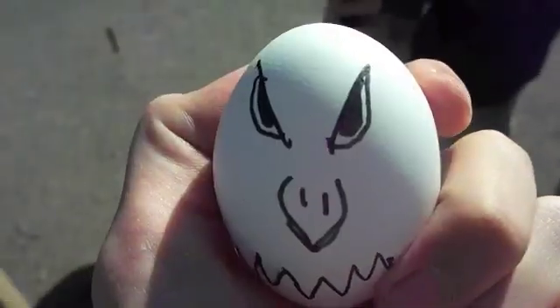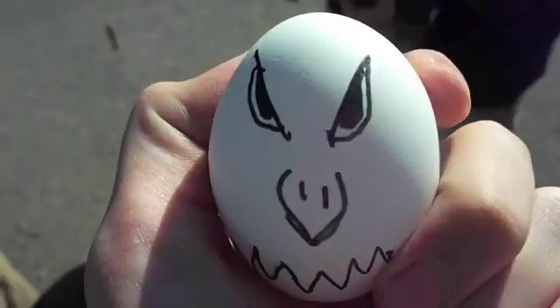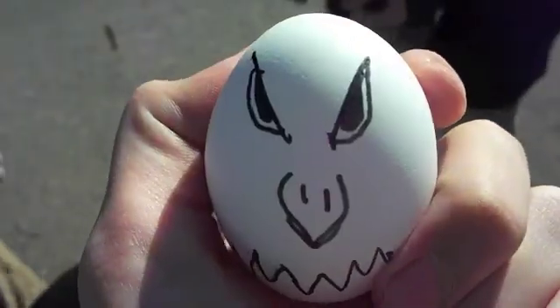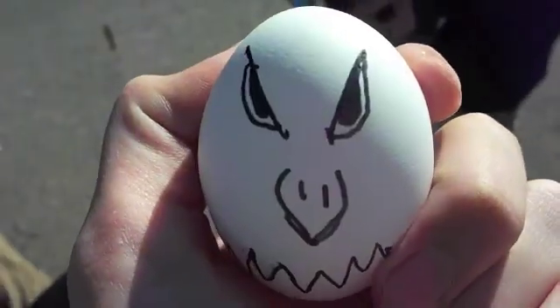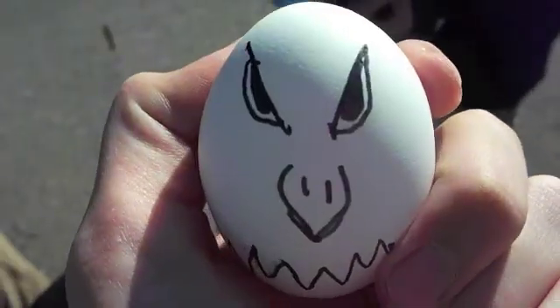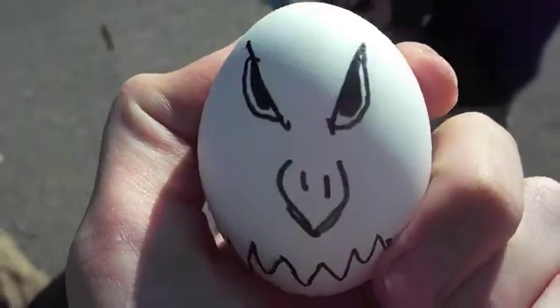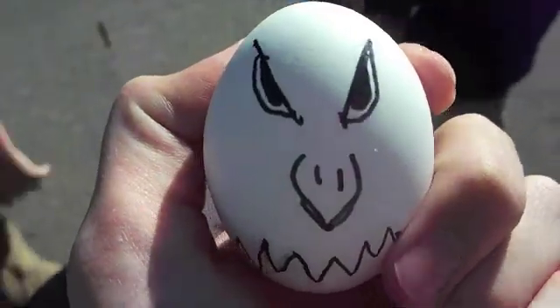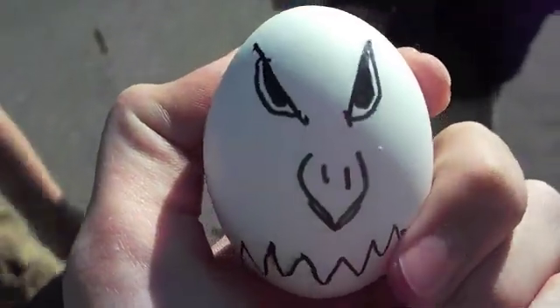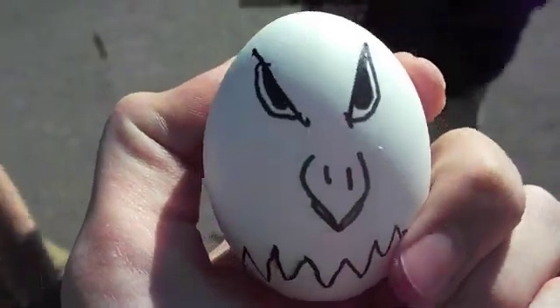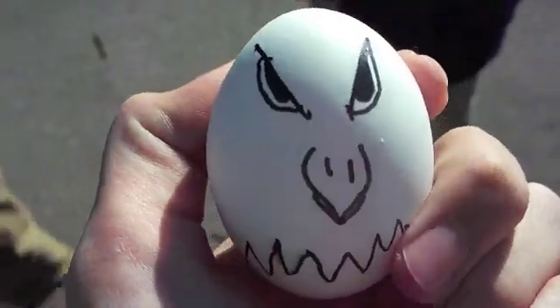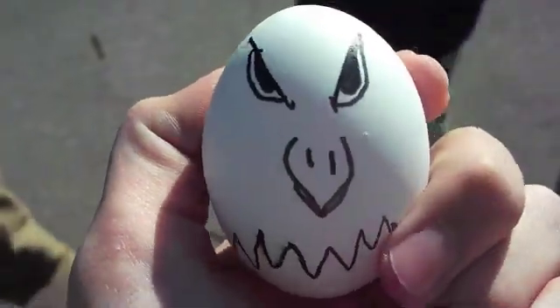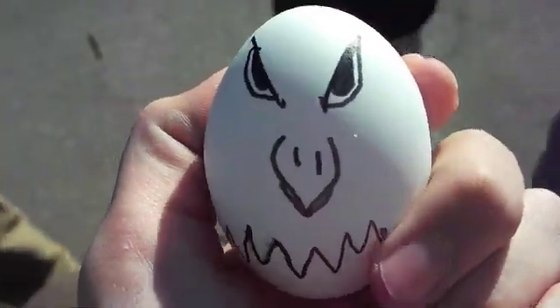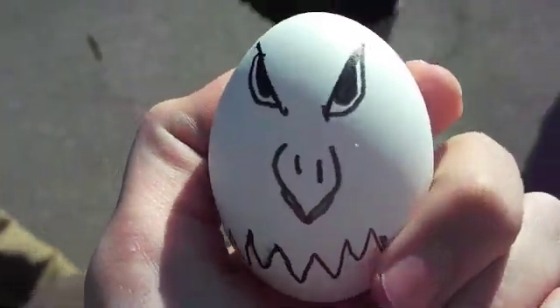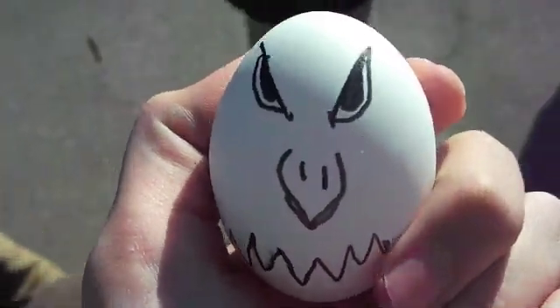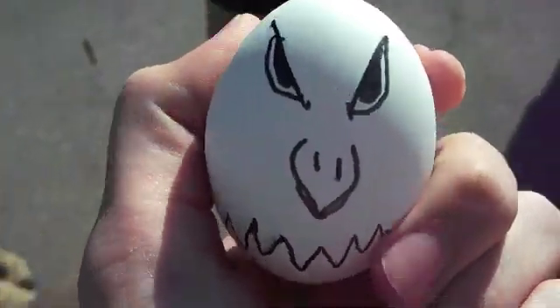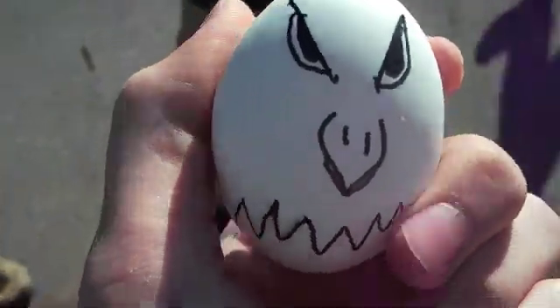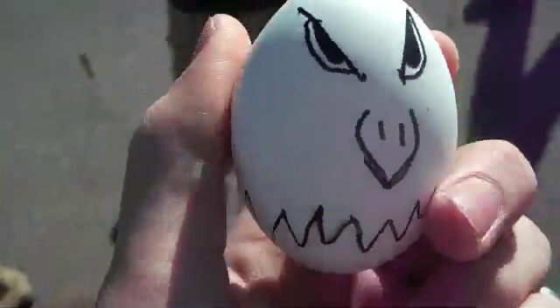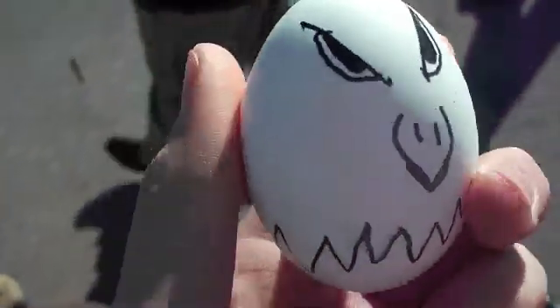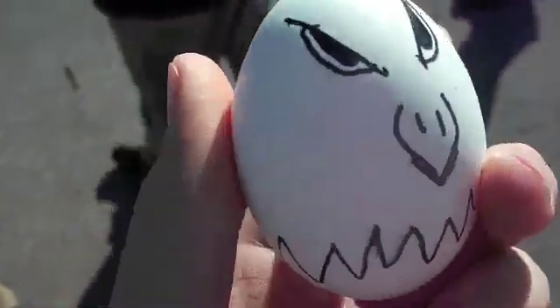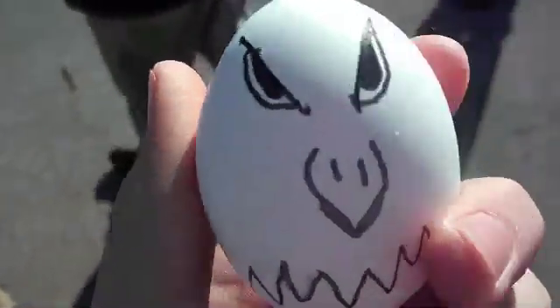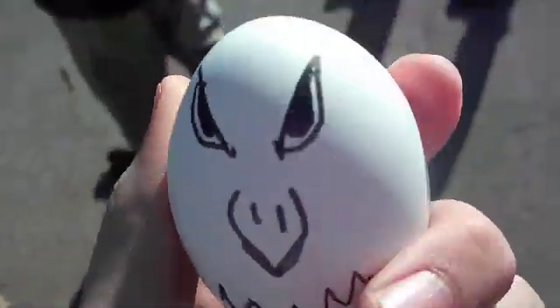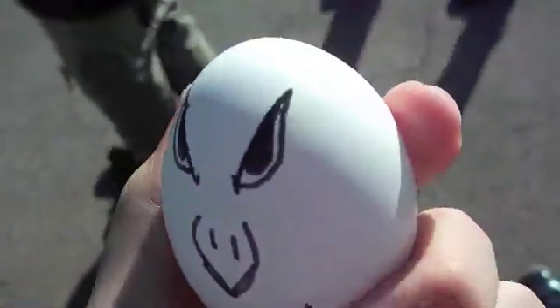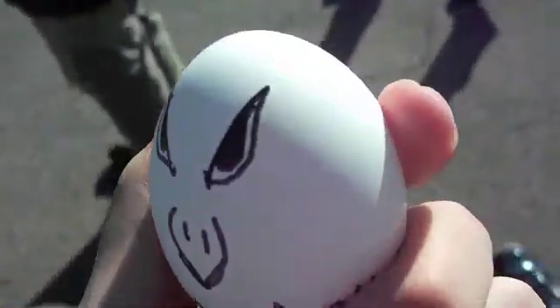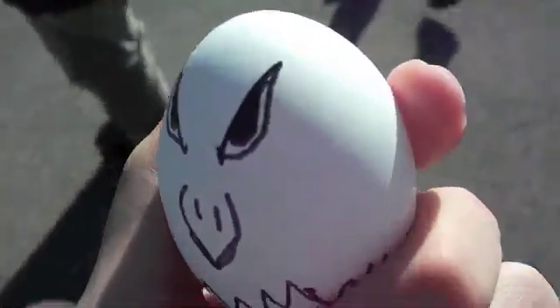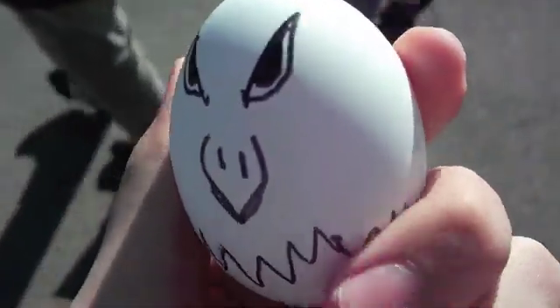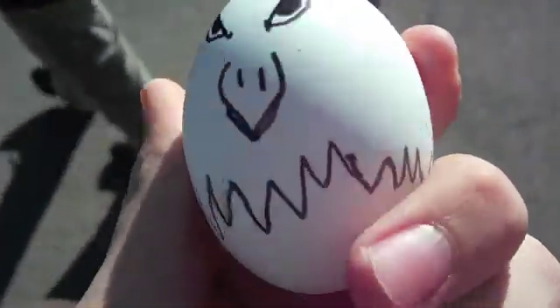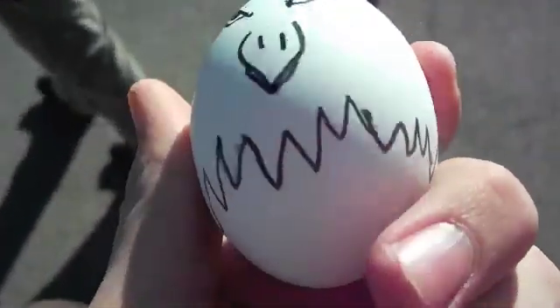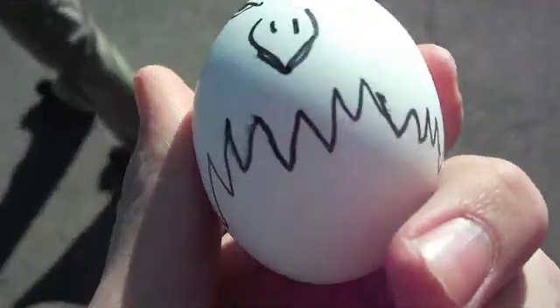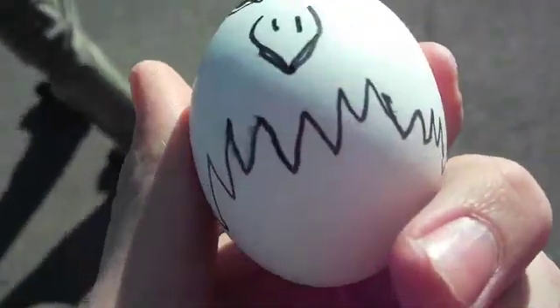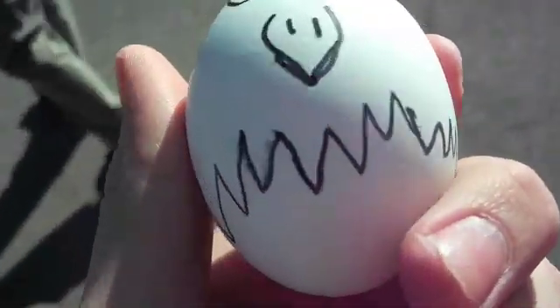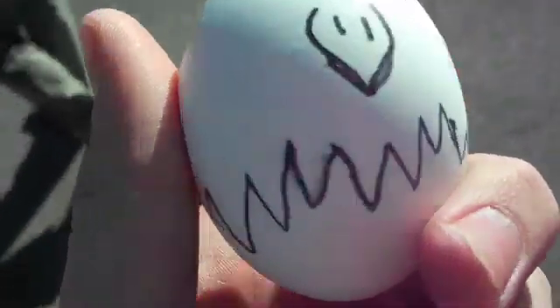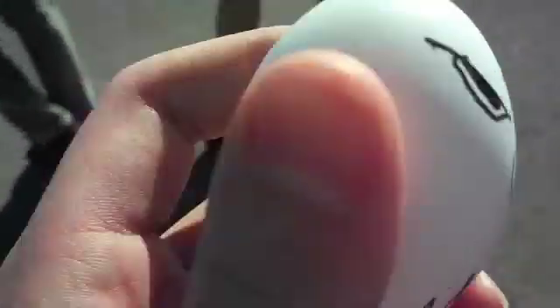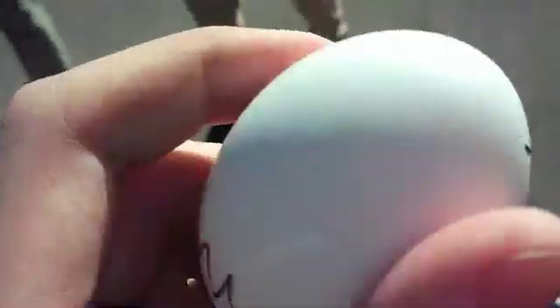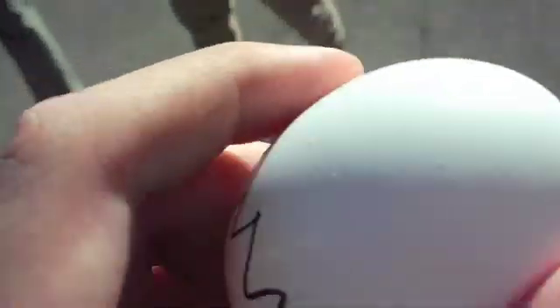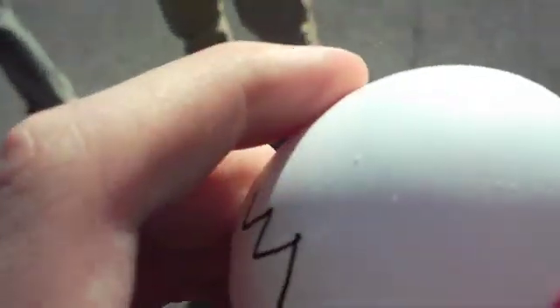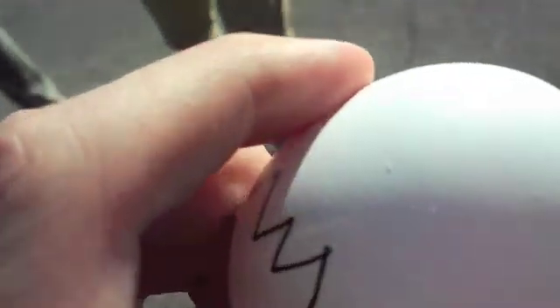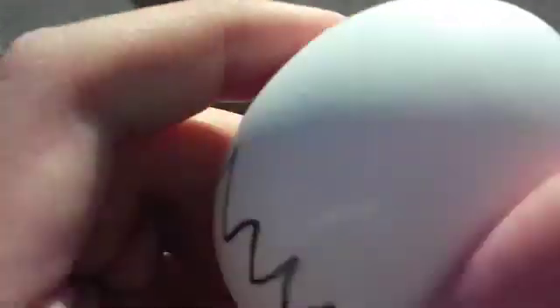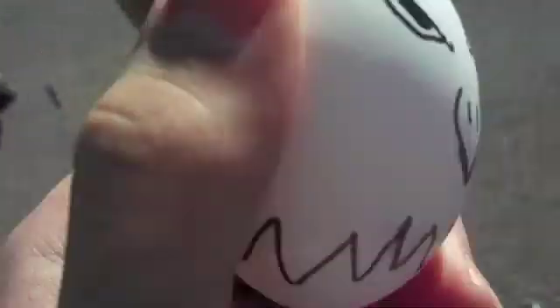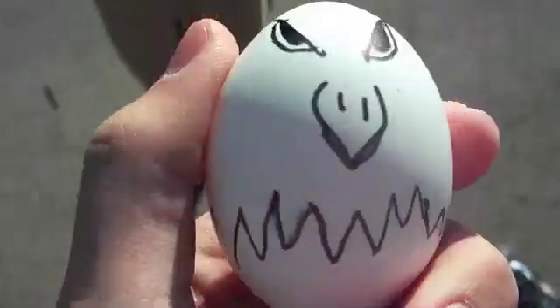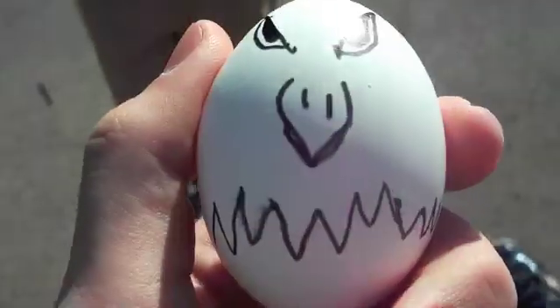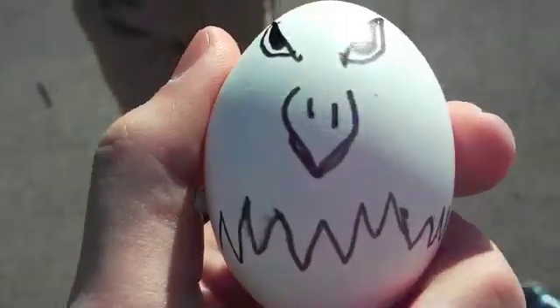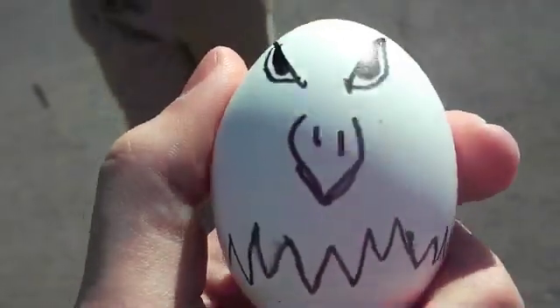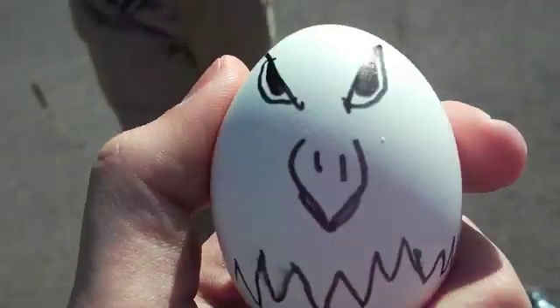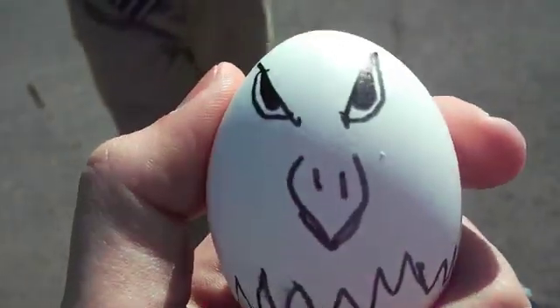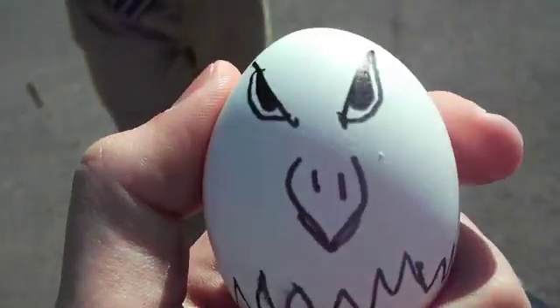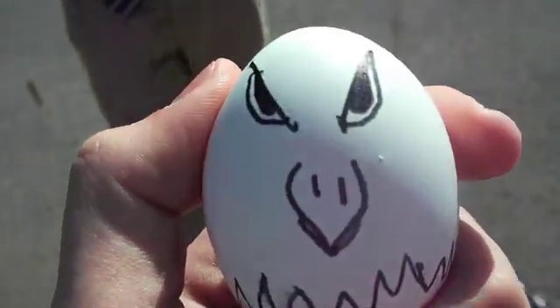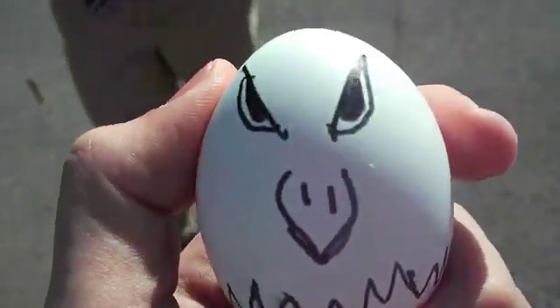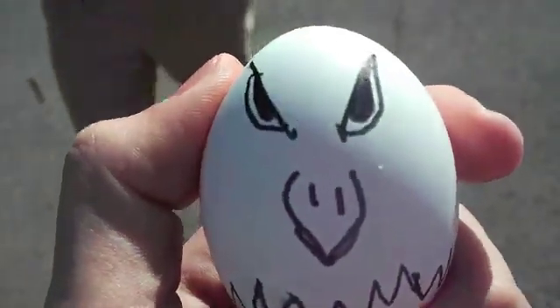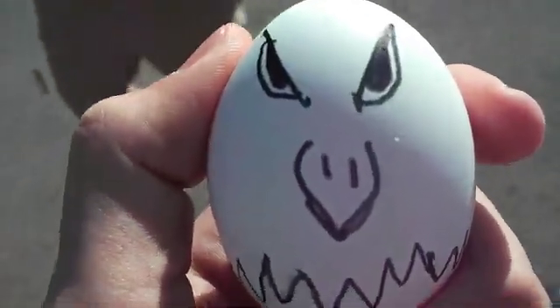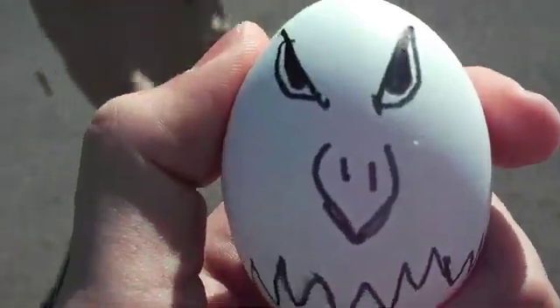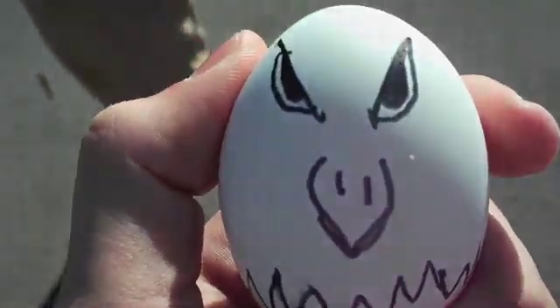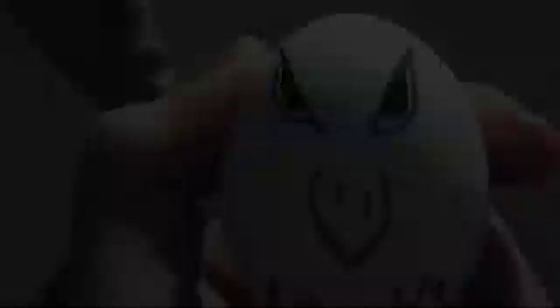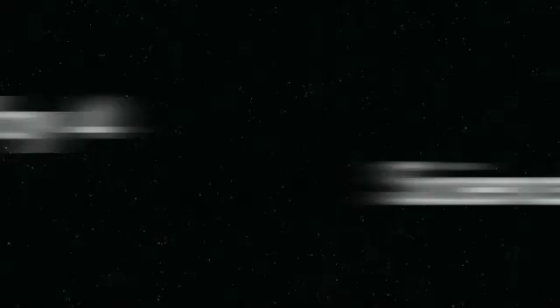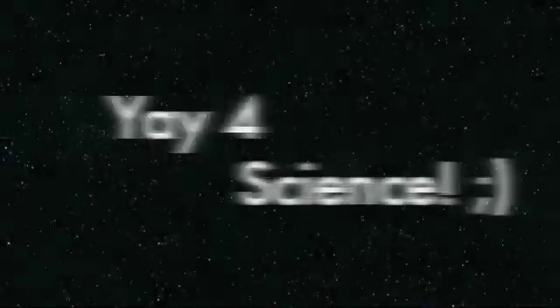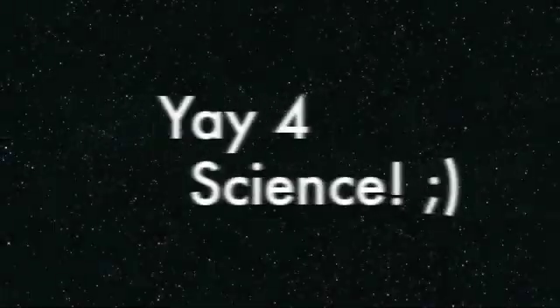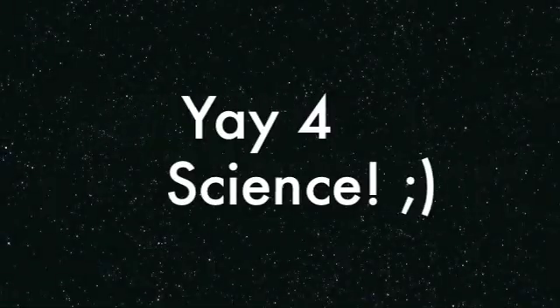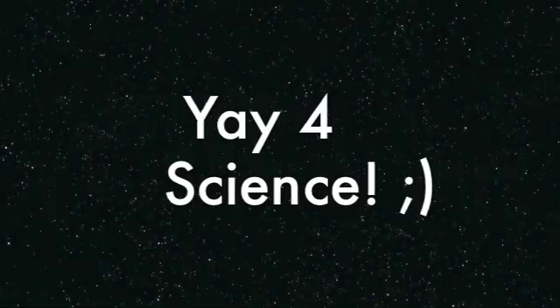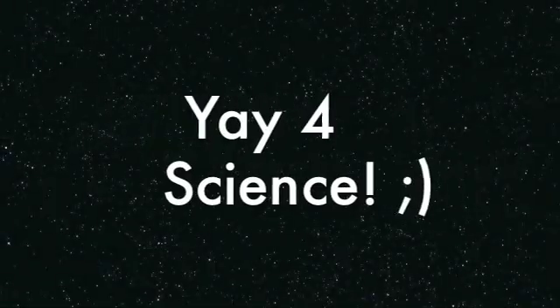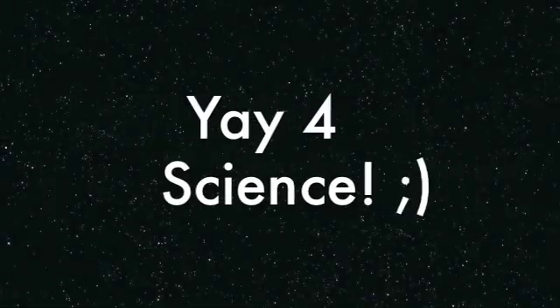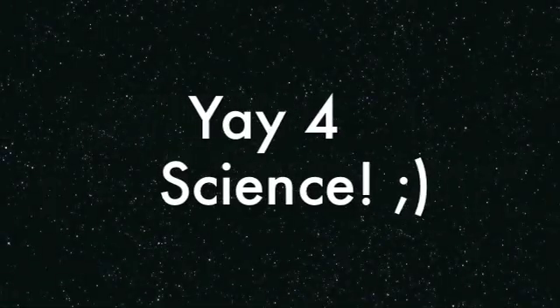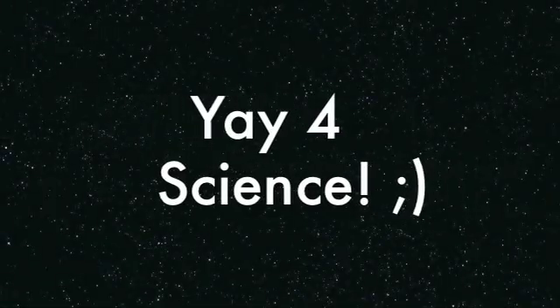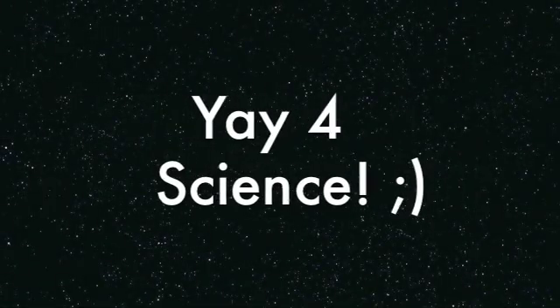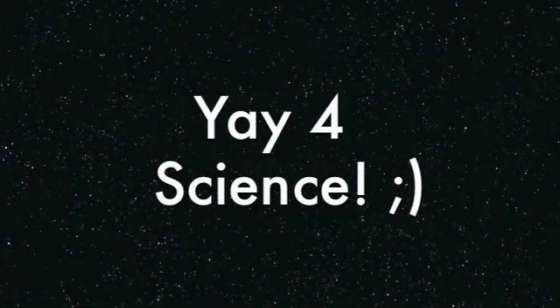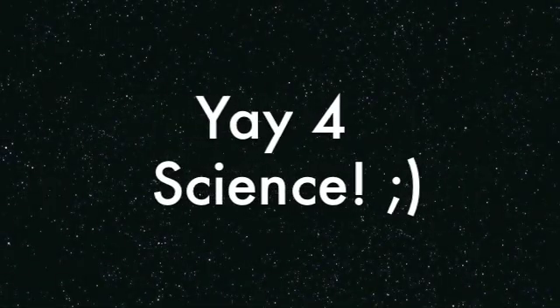Eagle has landed. Yeah. There's no cracks or anything. I'm very proud. You got it.